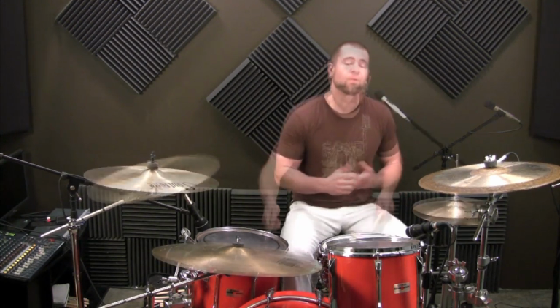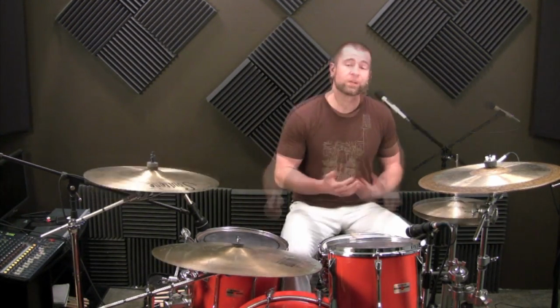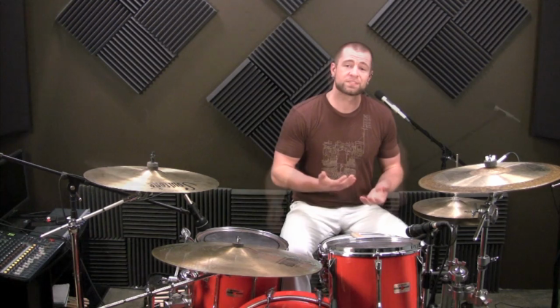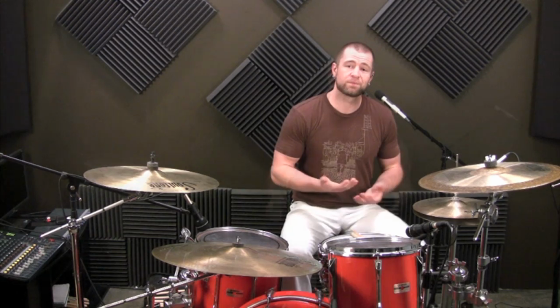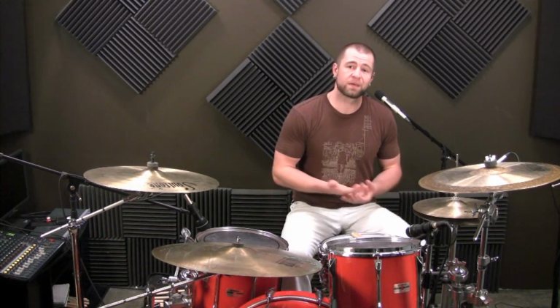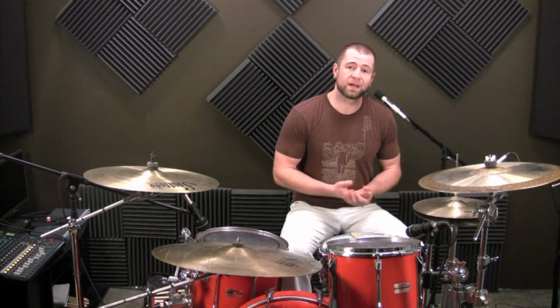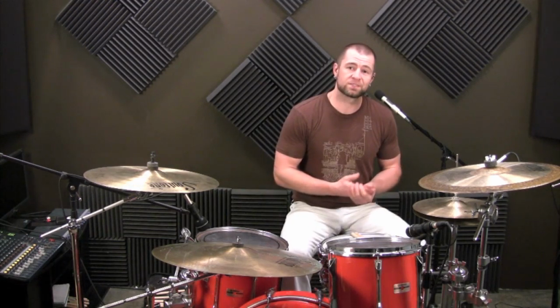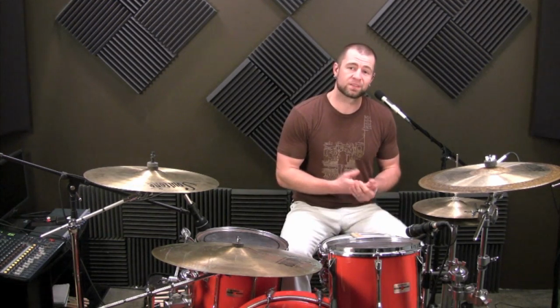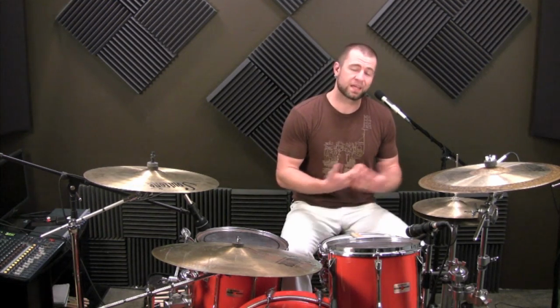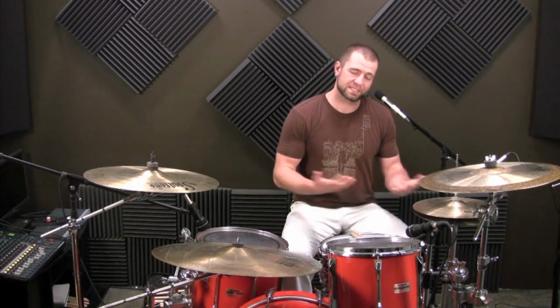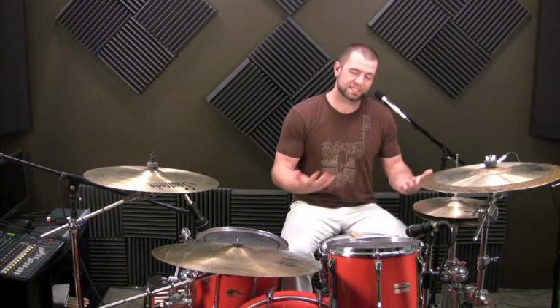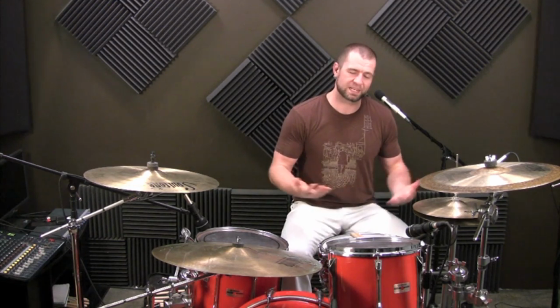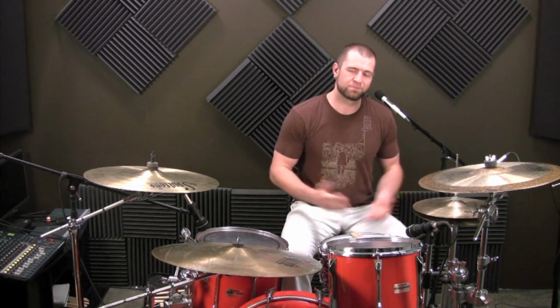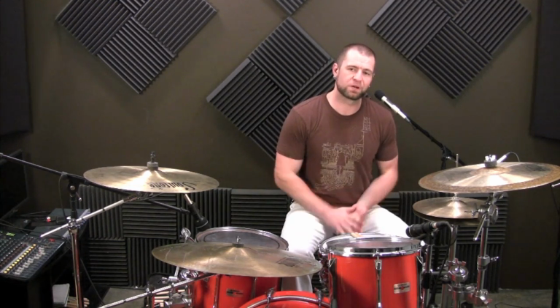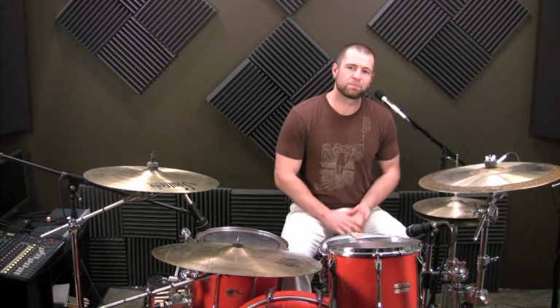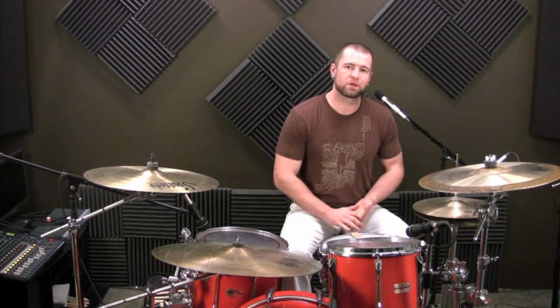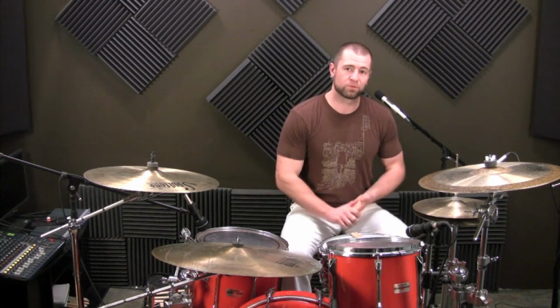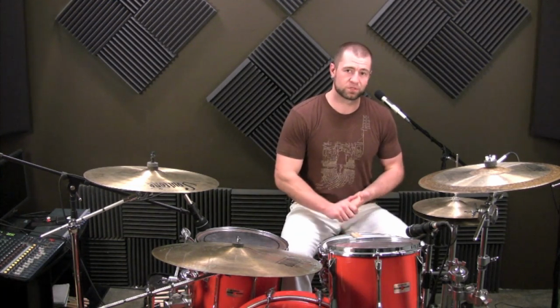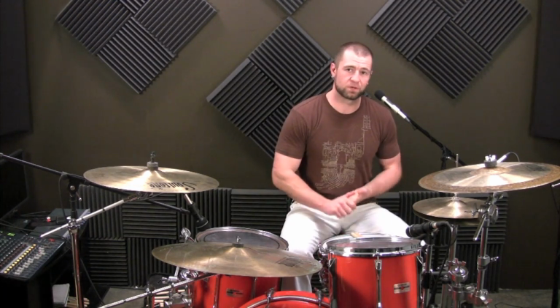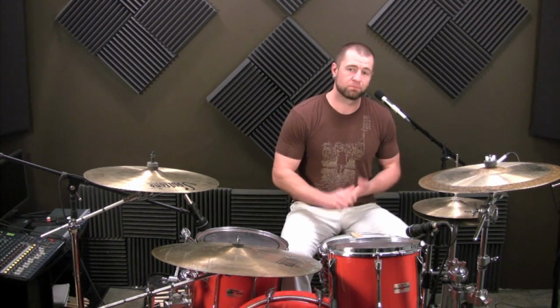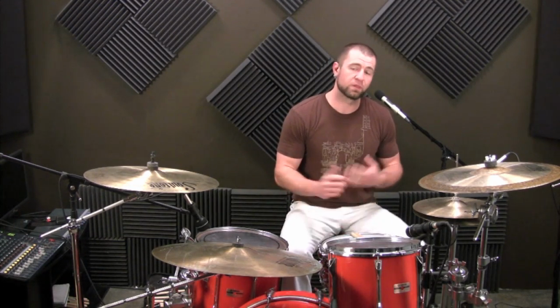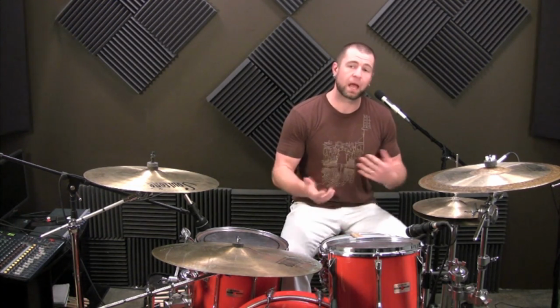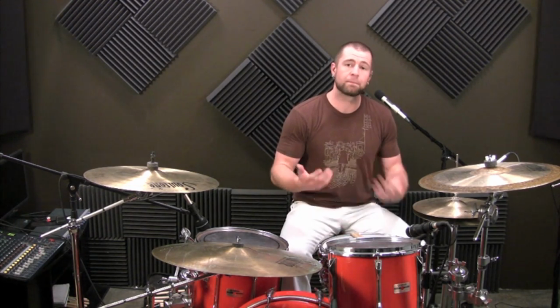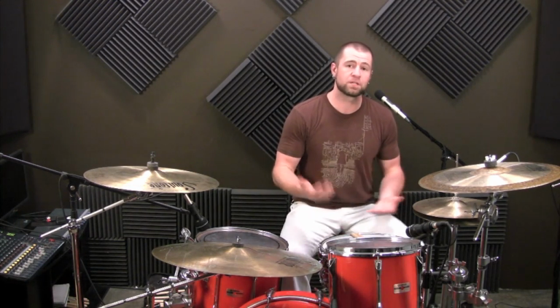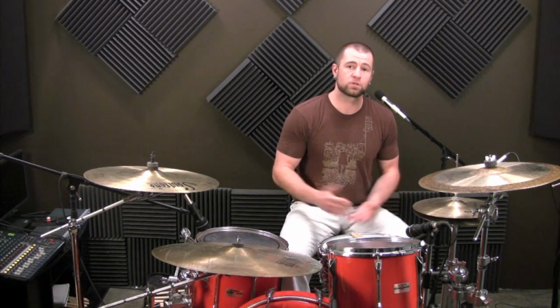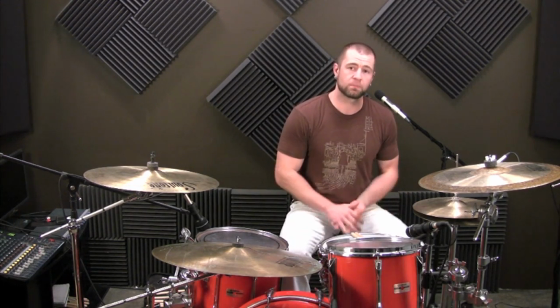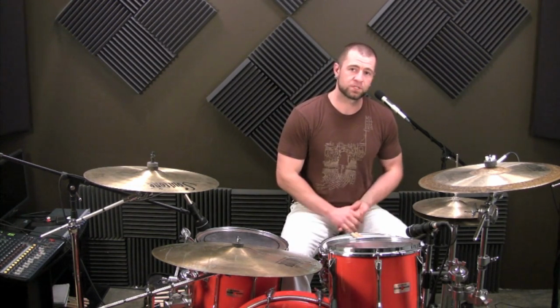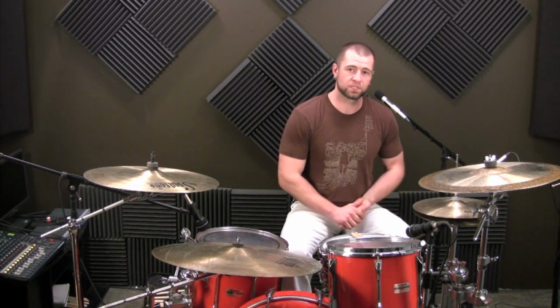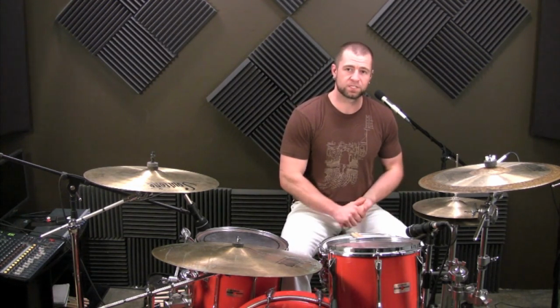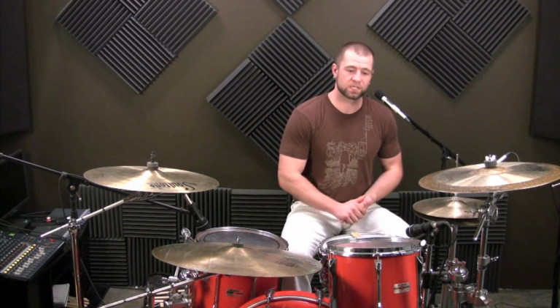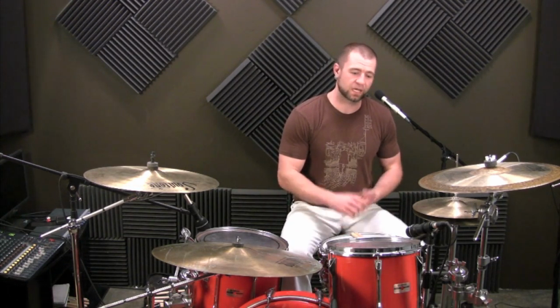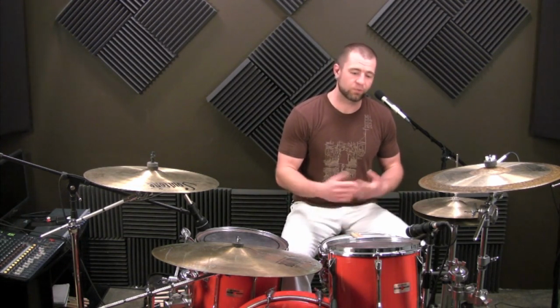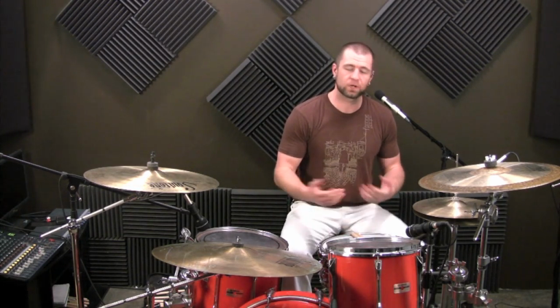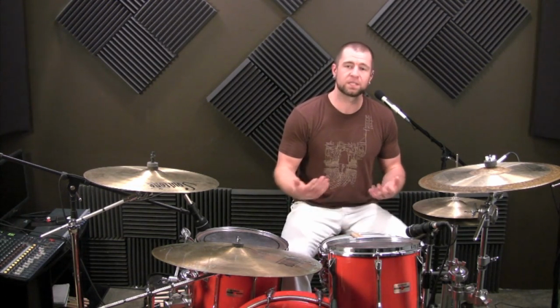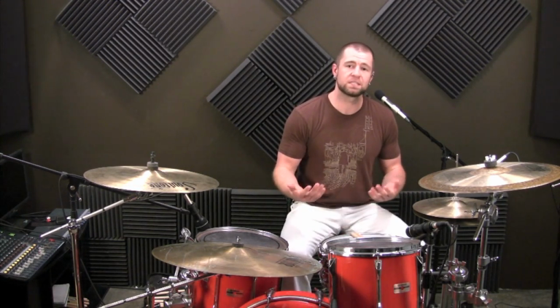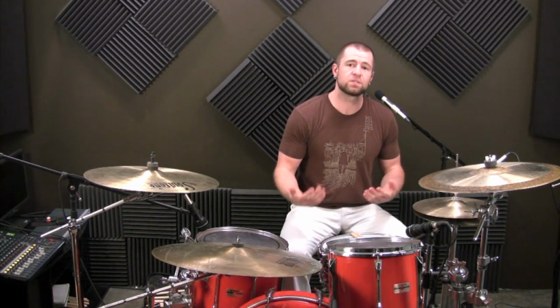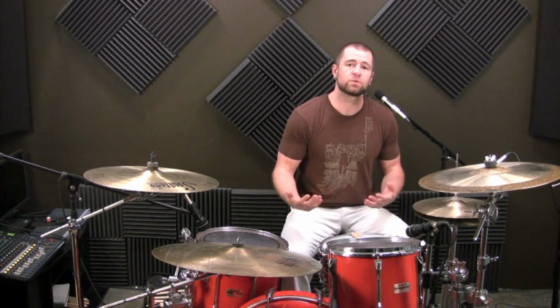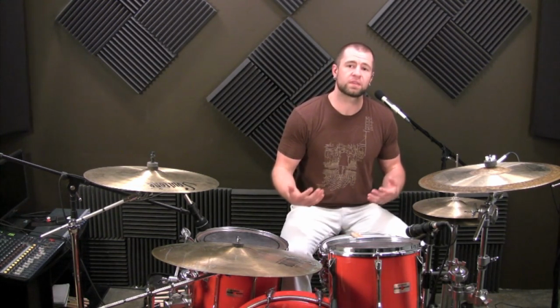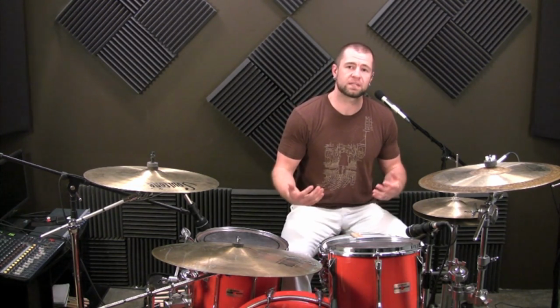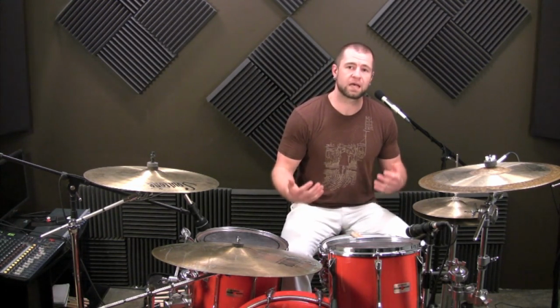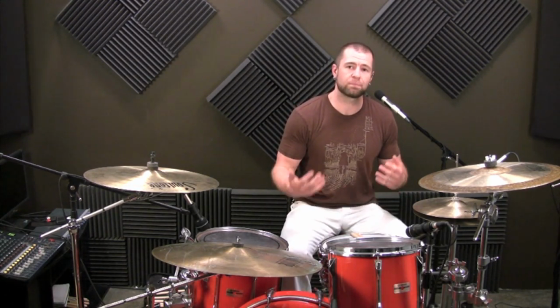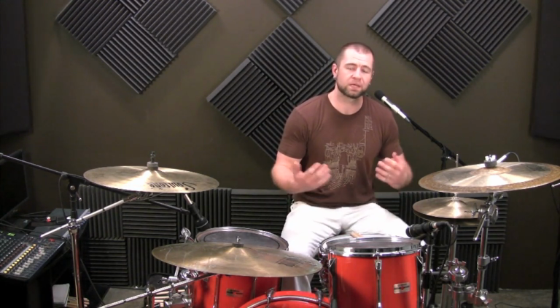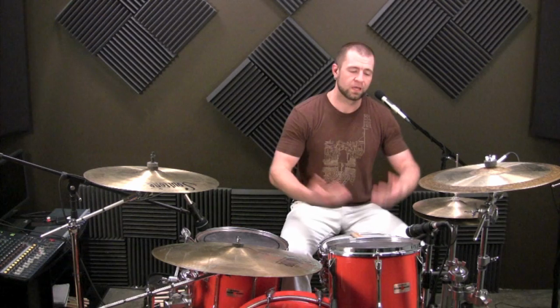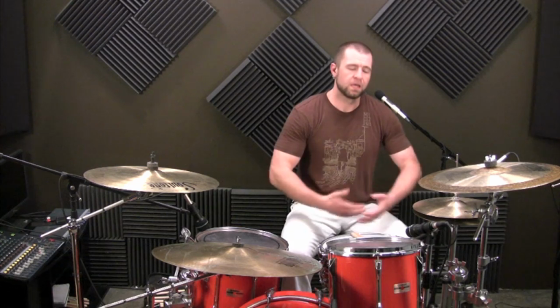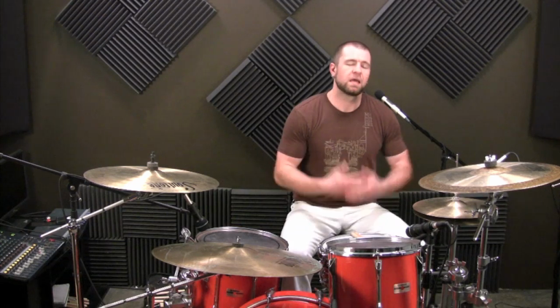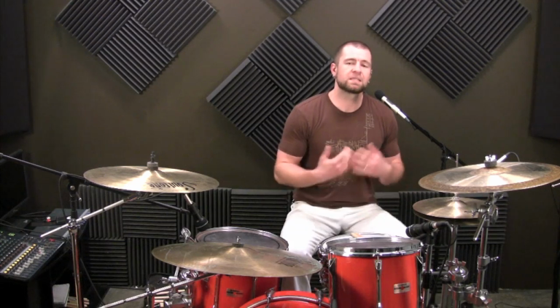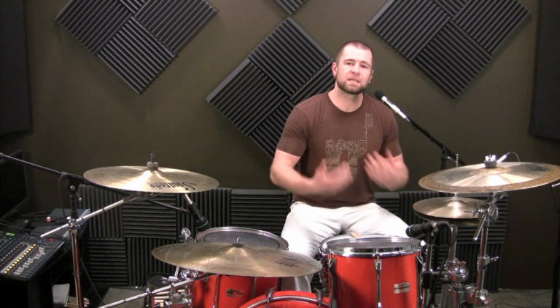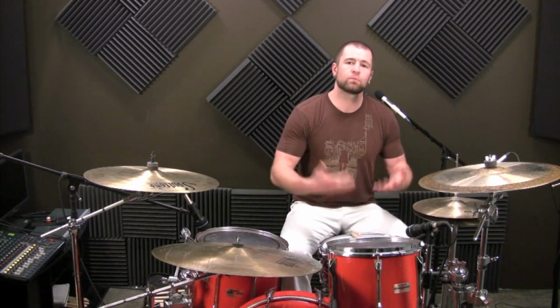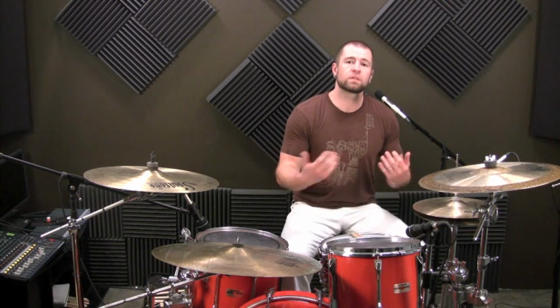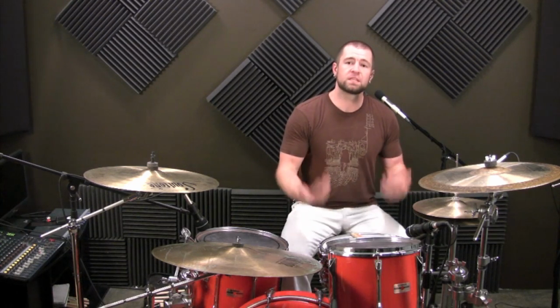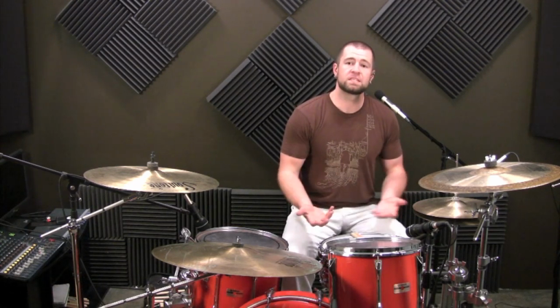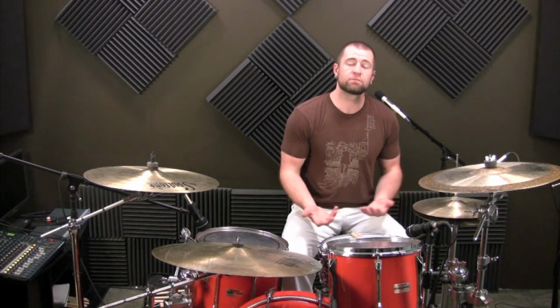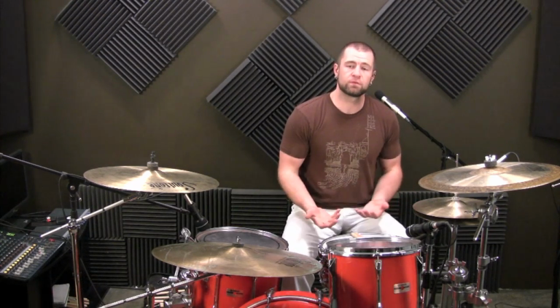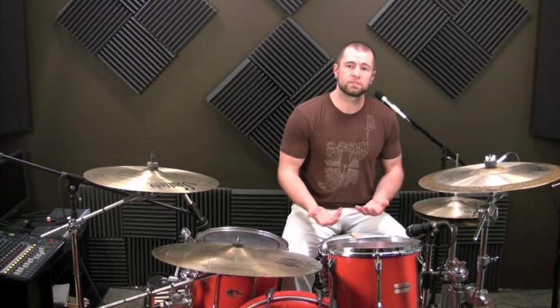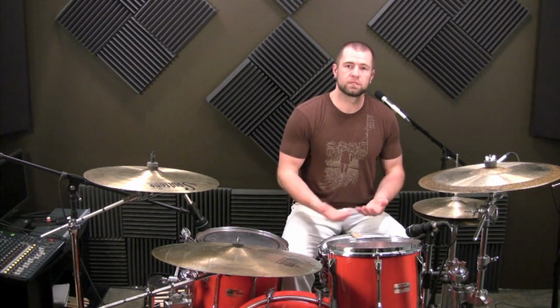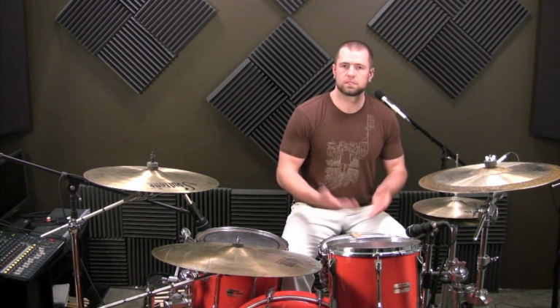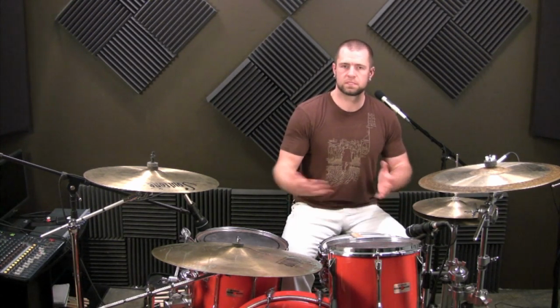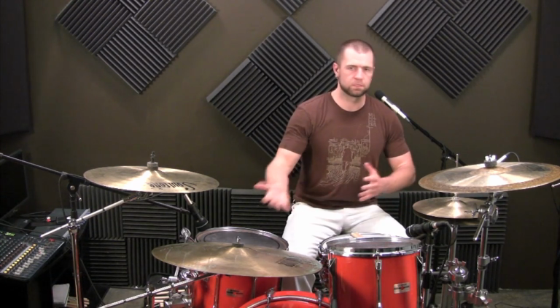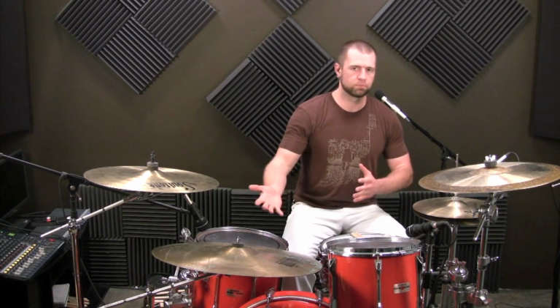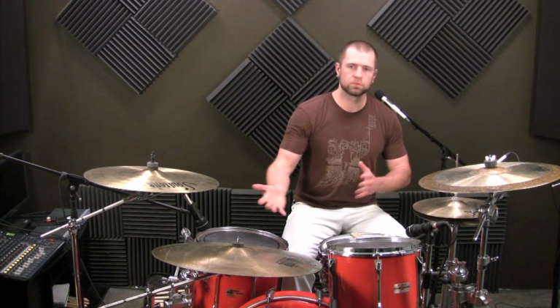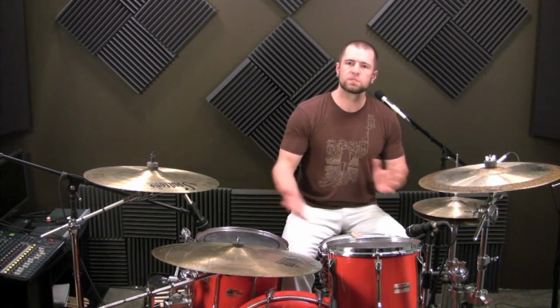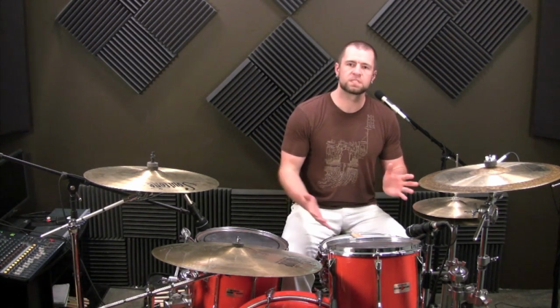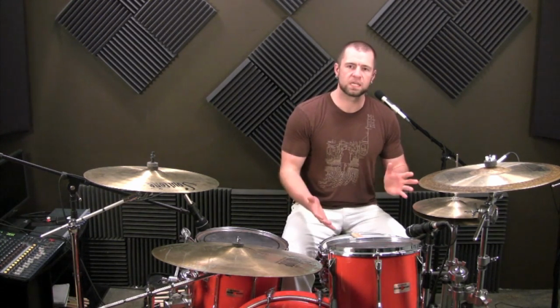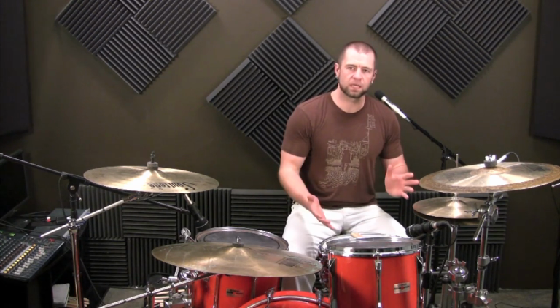What is up, guys? The last lesson I put up here was on implied metric modulation. I kind of want to continue with that topic, except with a different simple sticking.